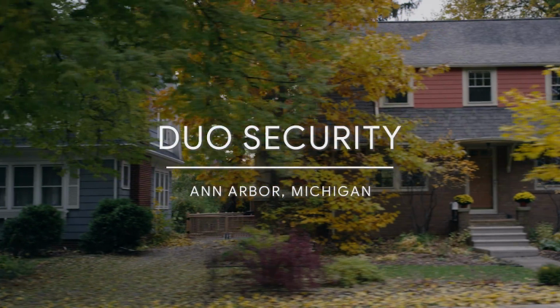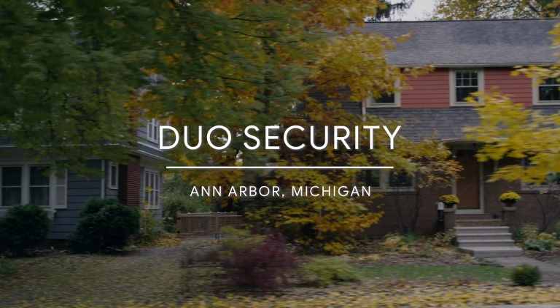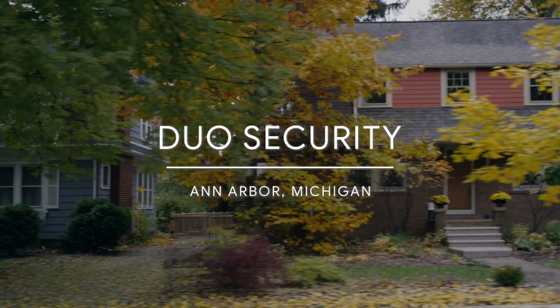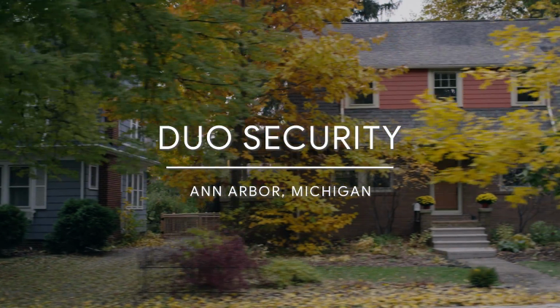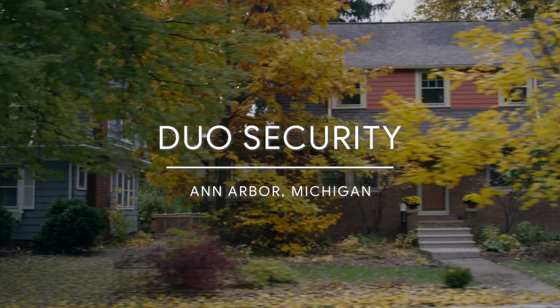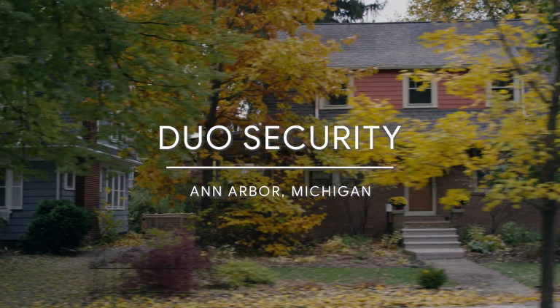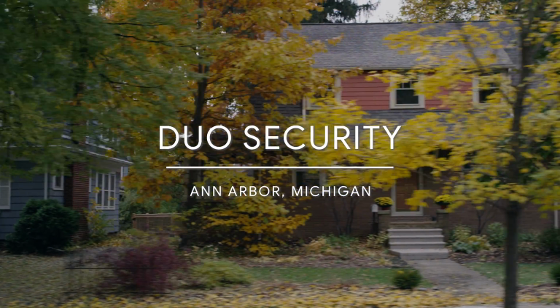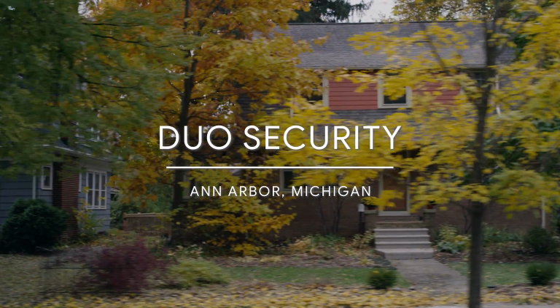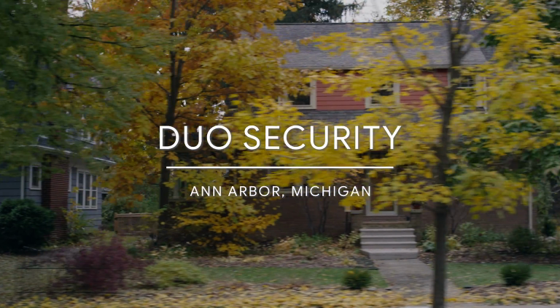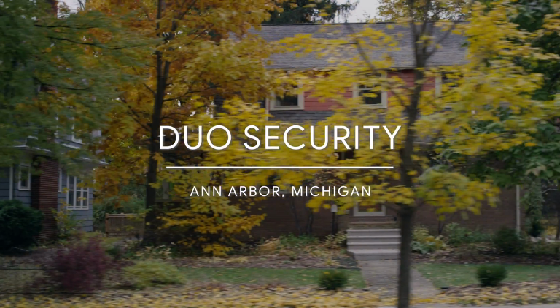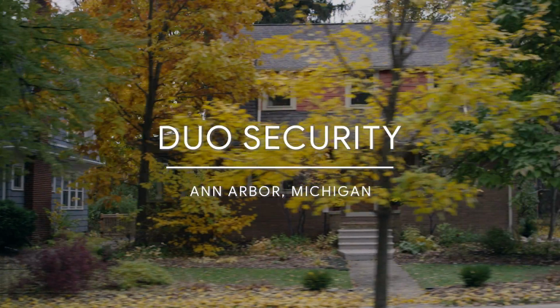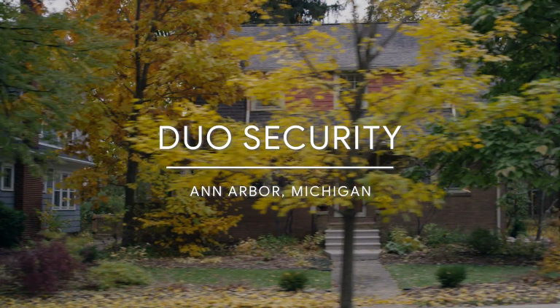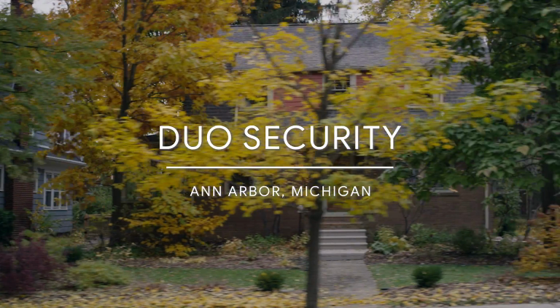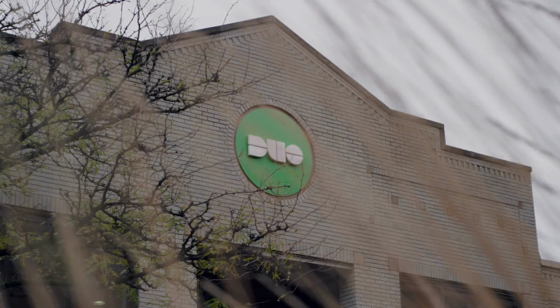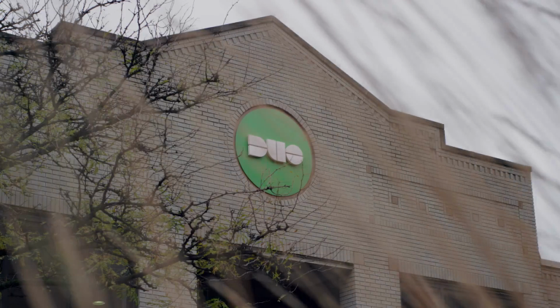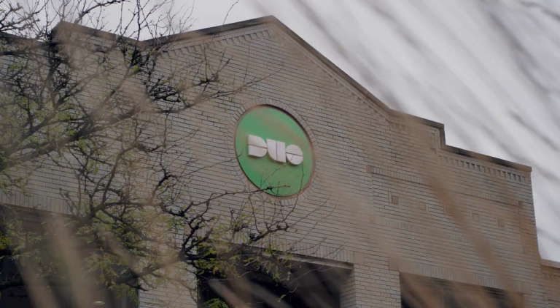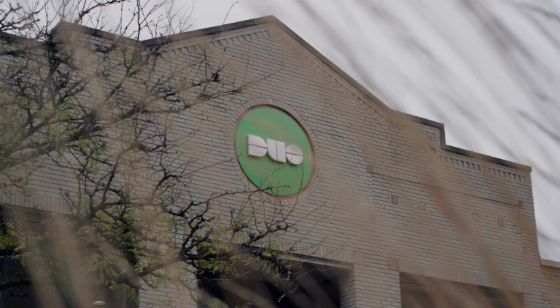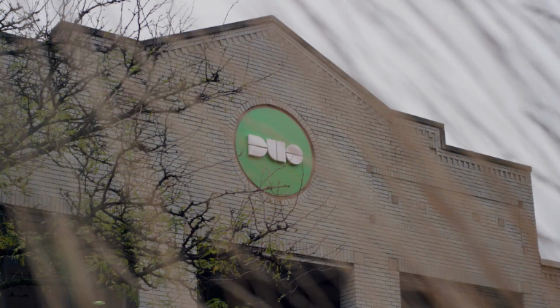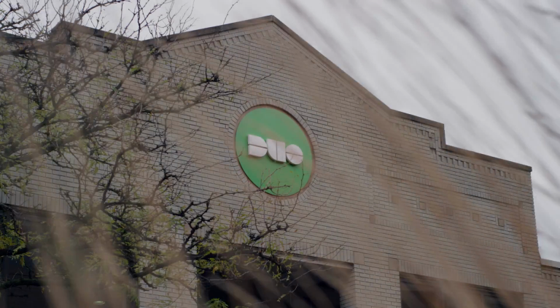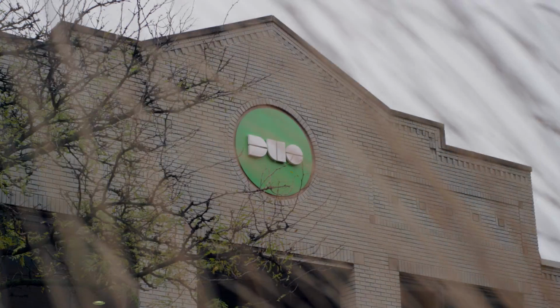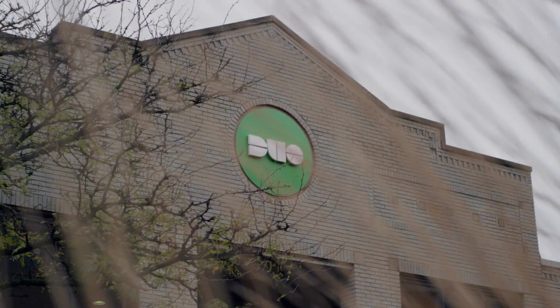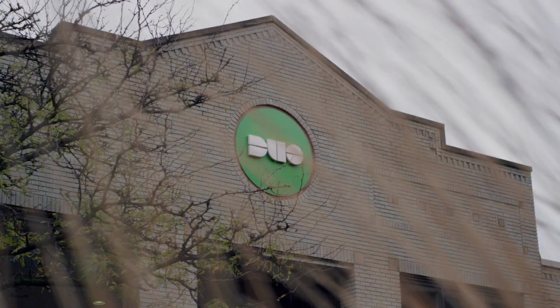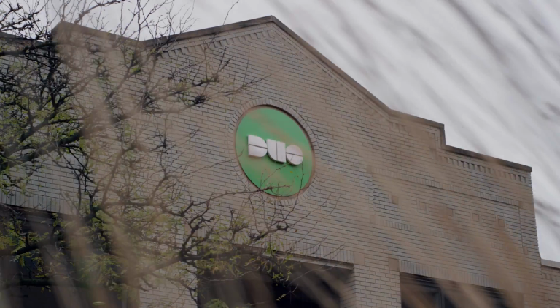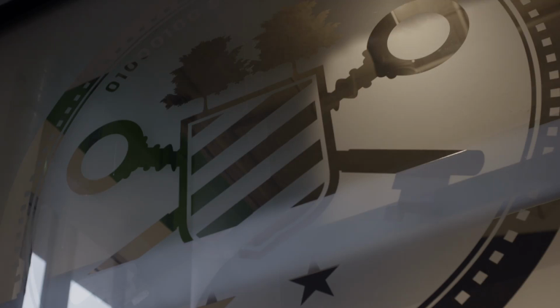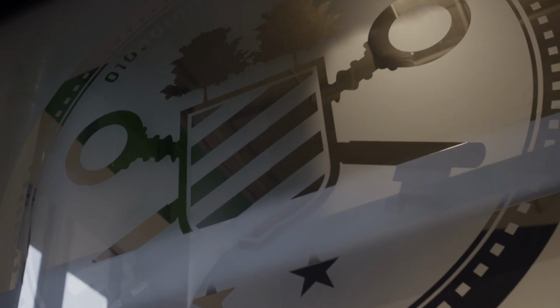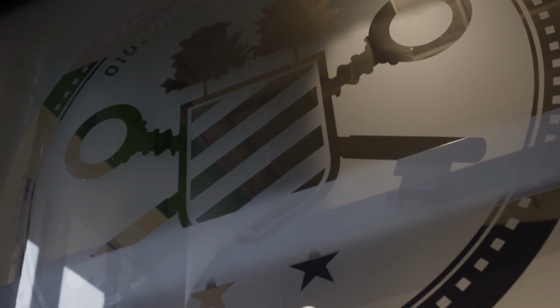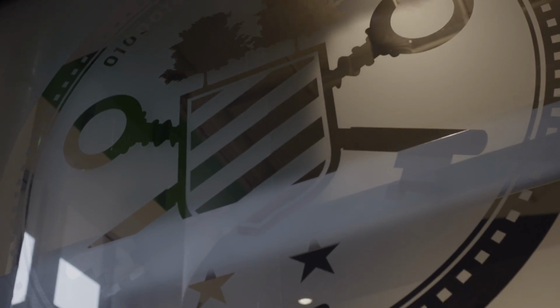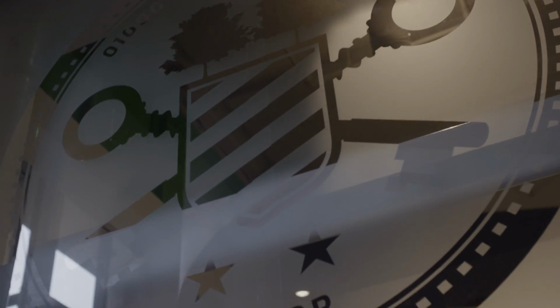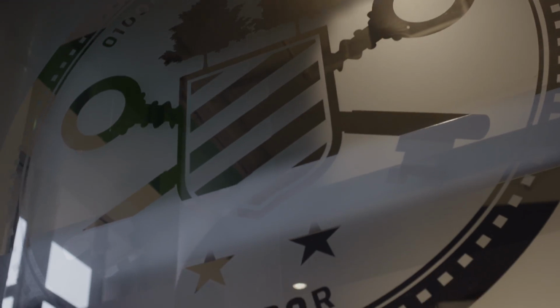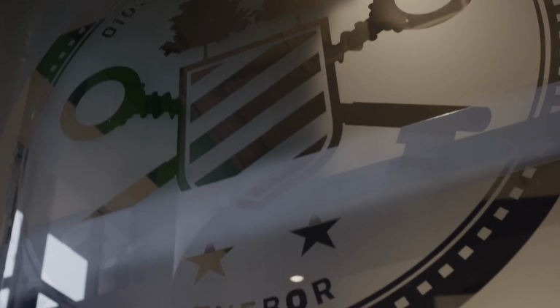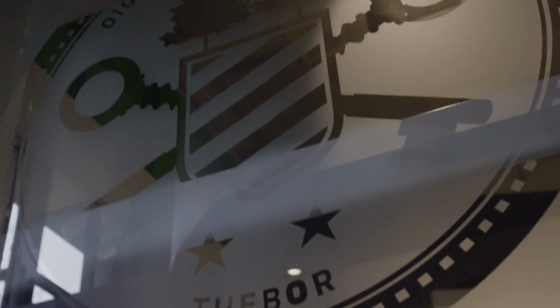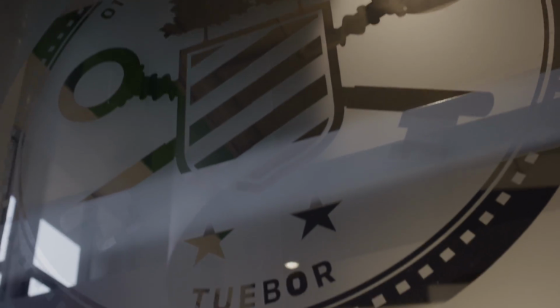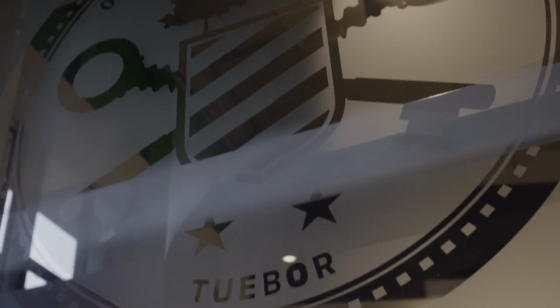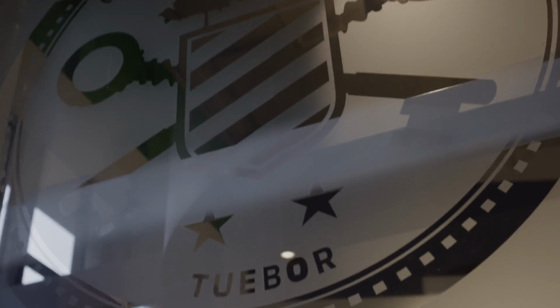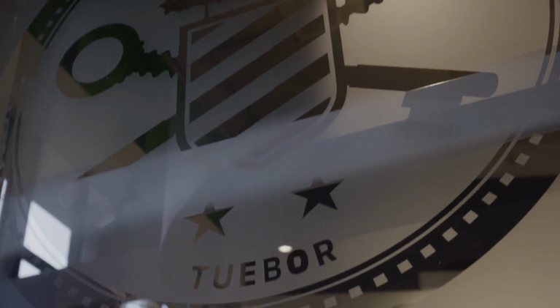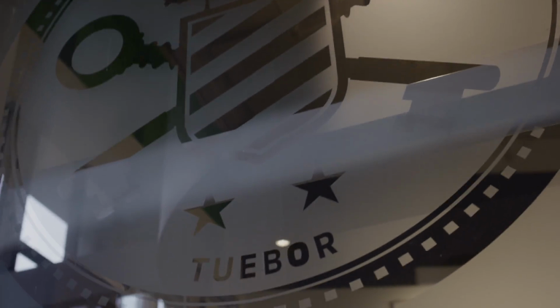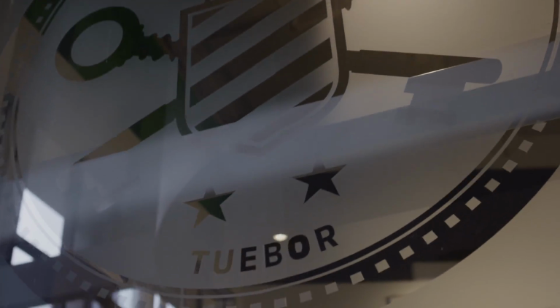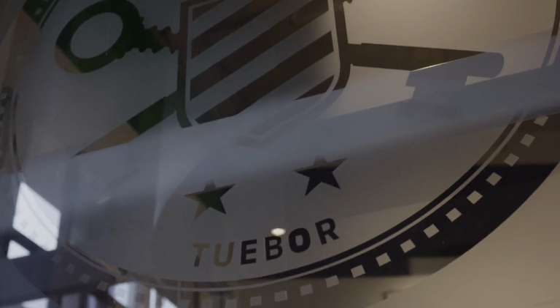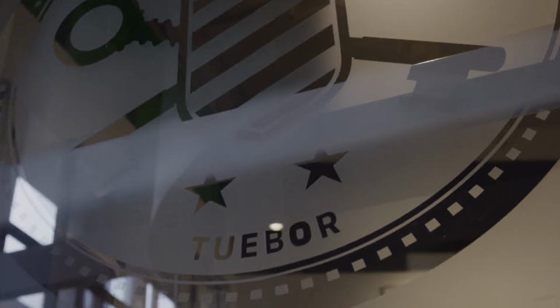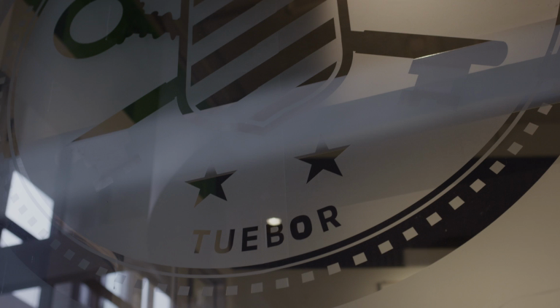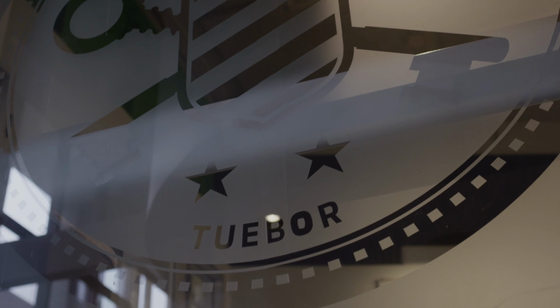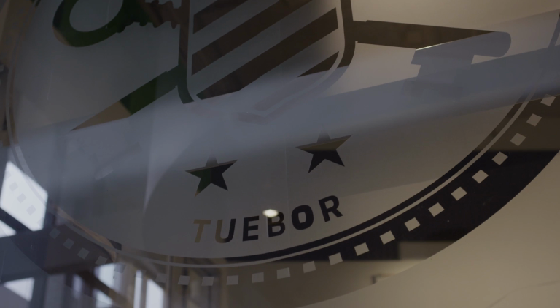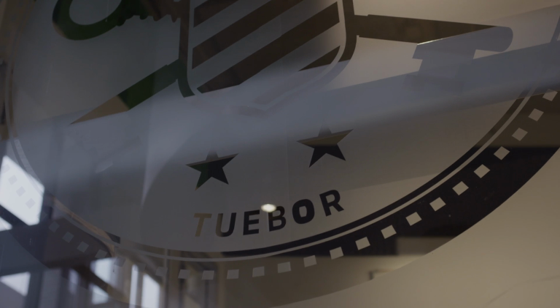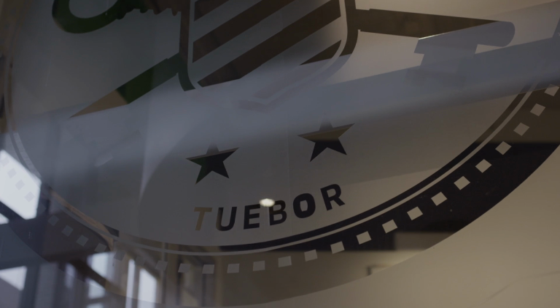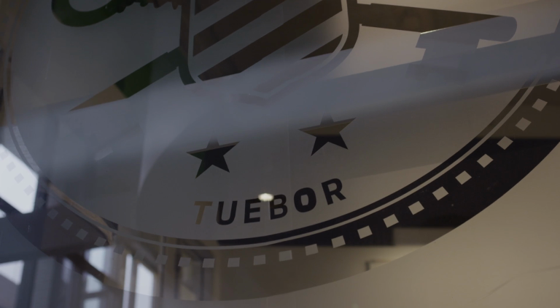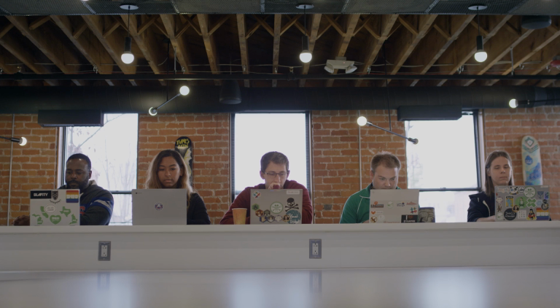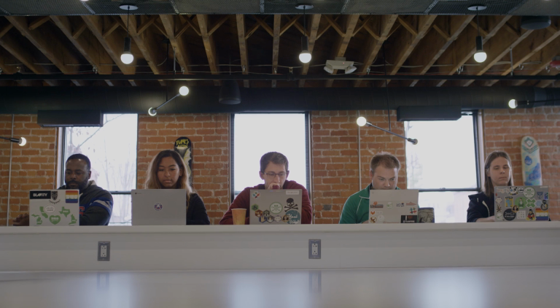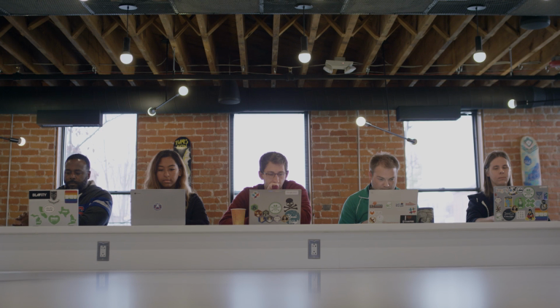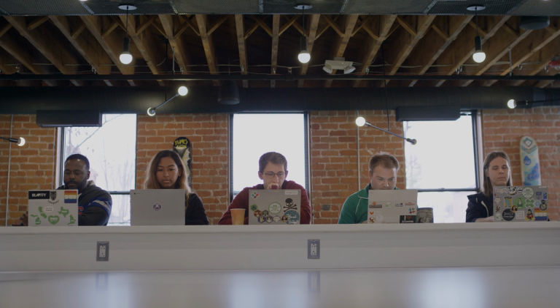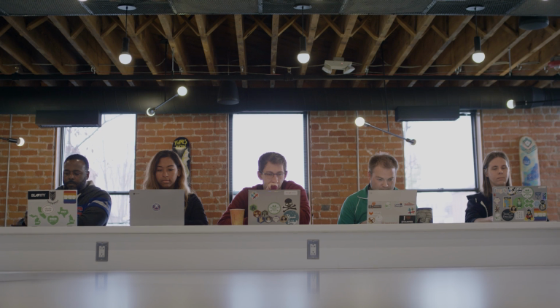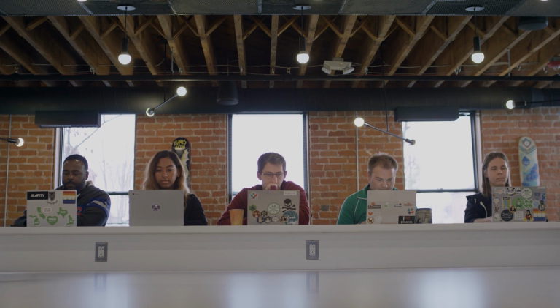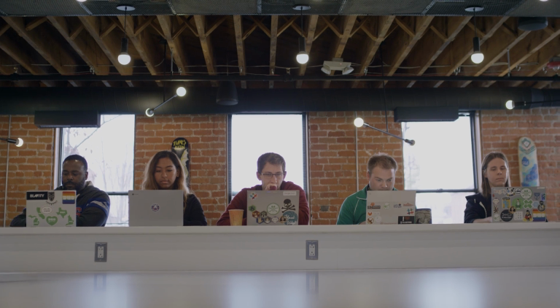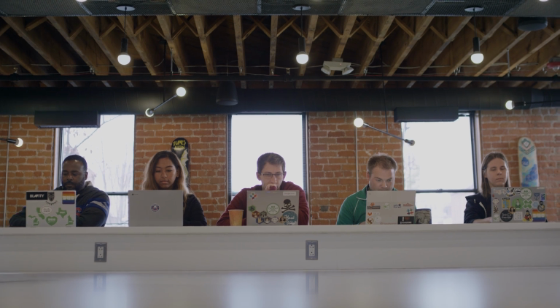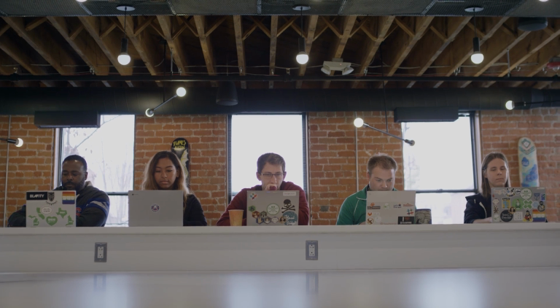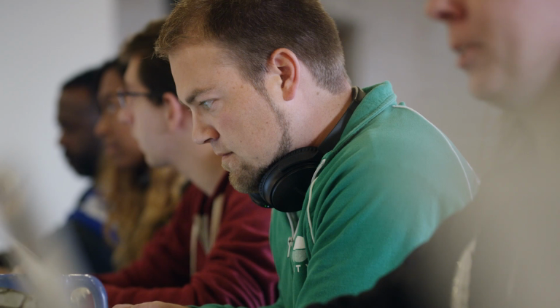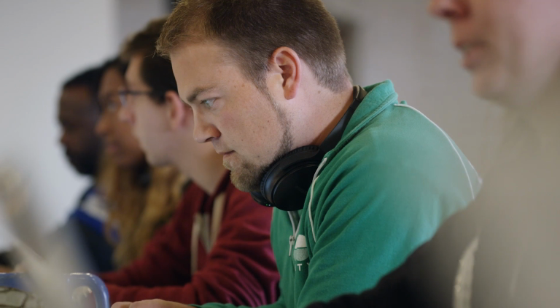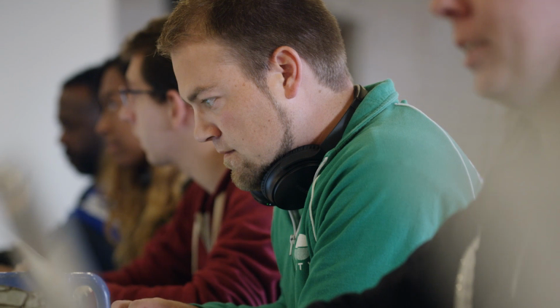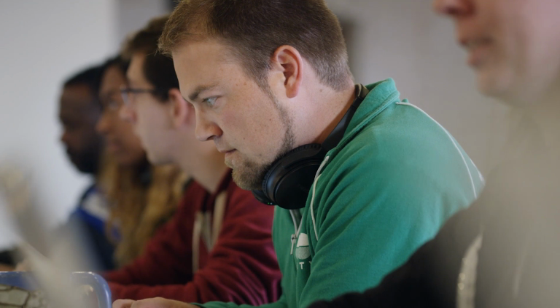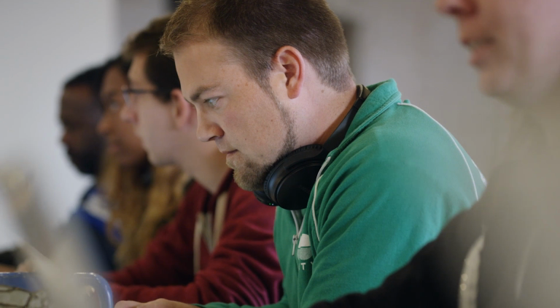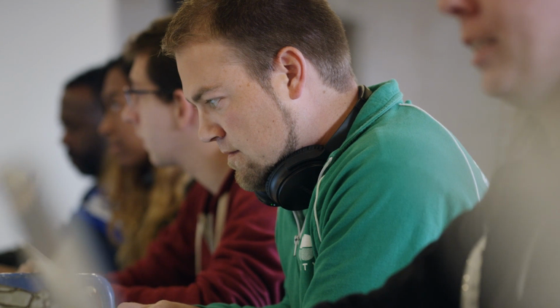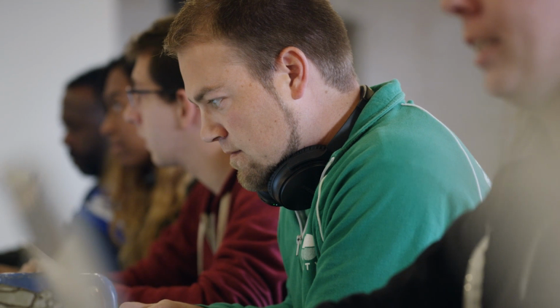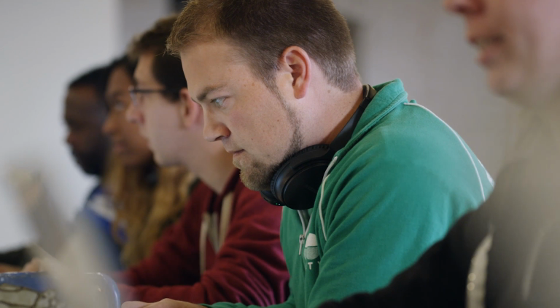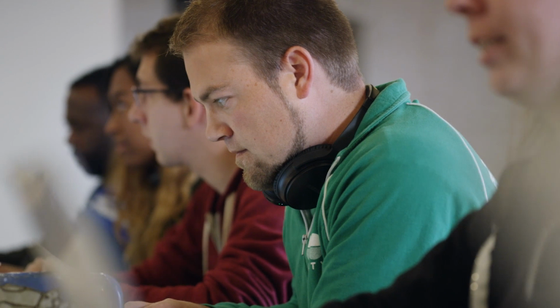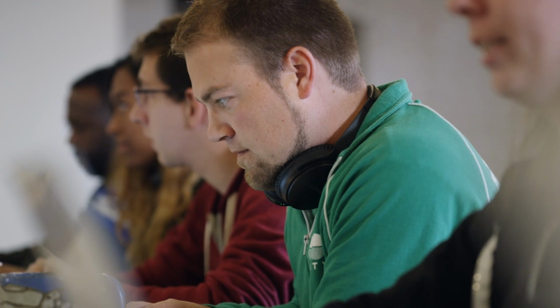The logo for Duo is based off of the seal of Michigan. It actually says 'tuebor,' which means to protect. Duo is a trusted access company.